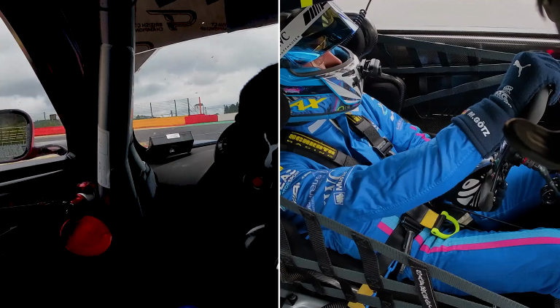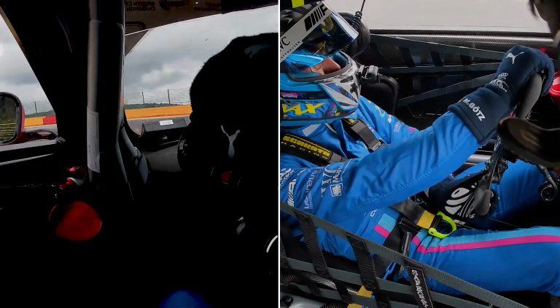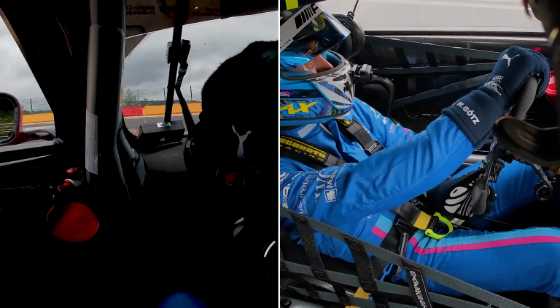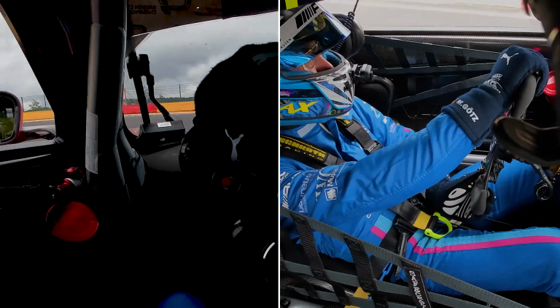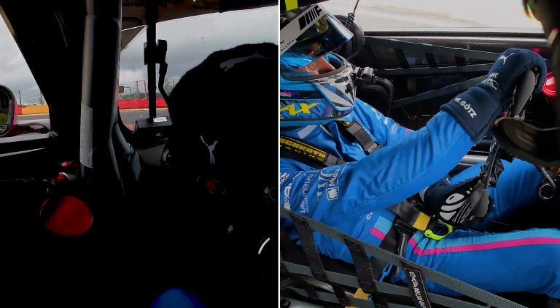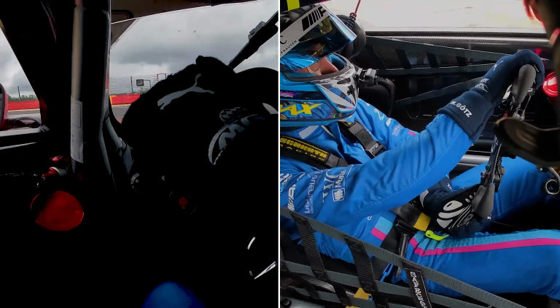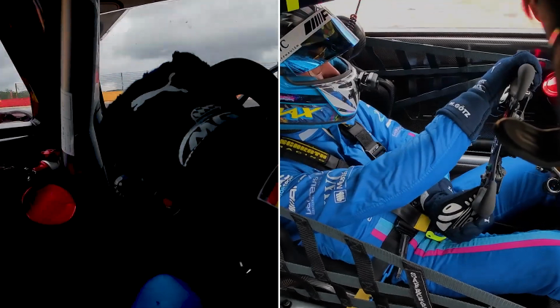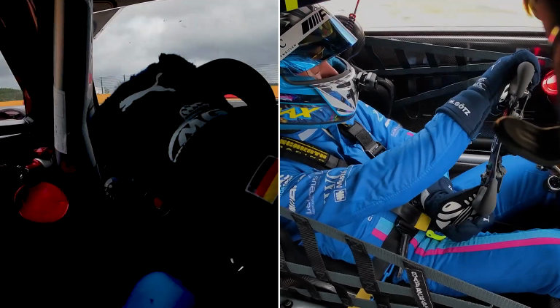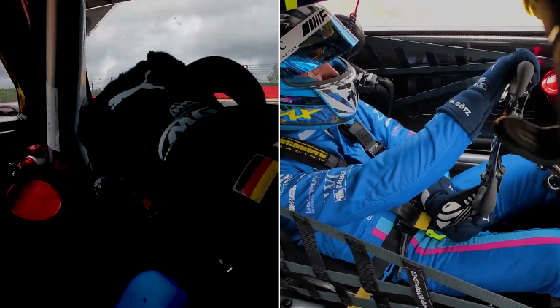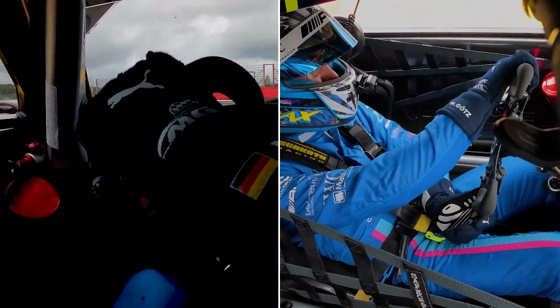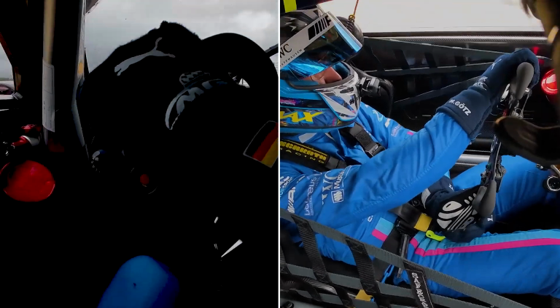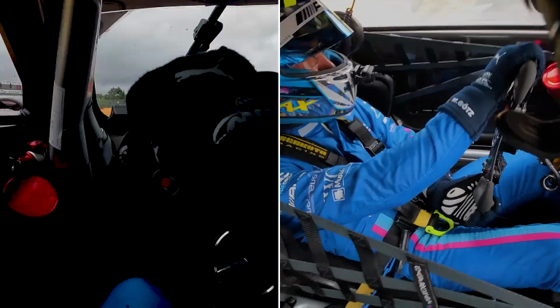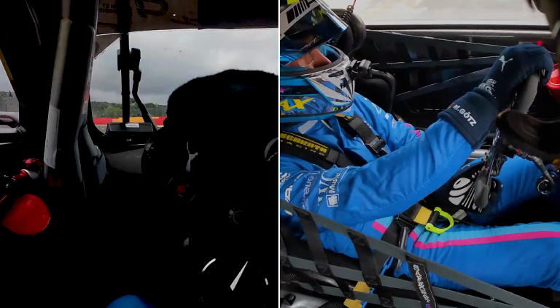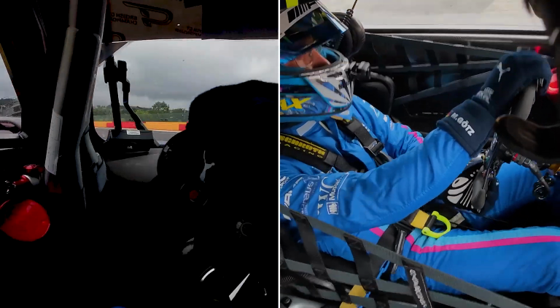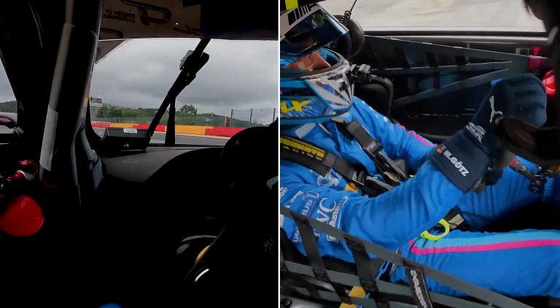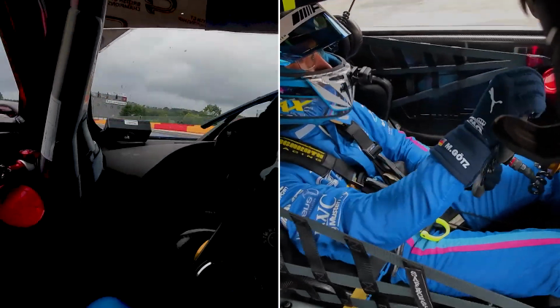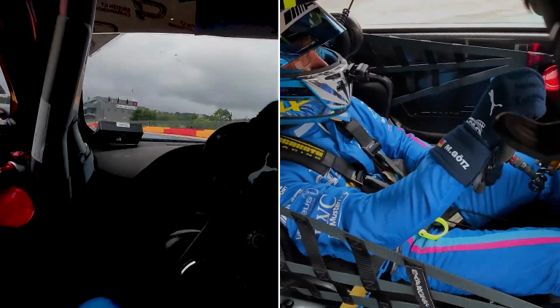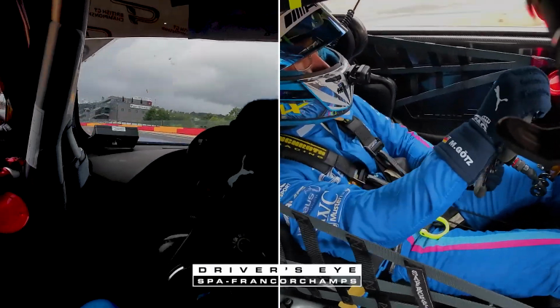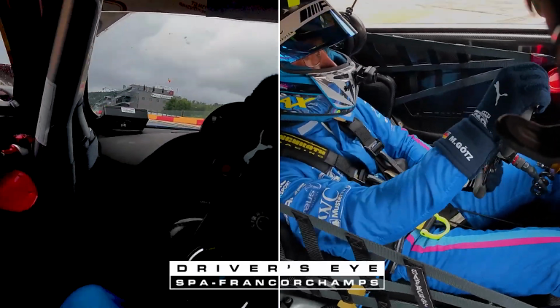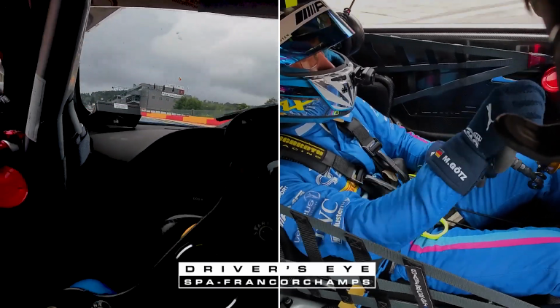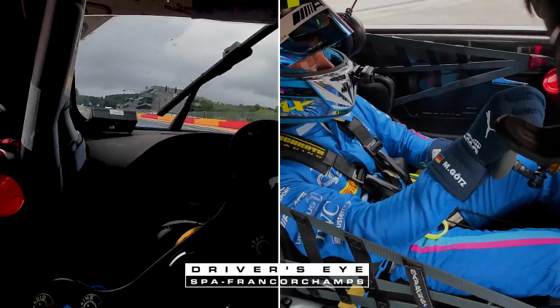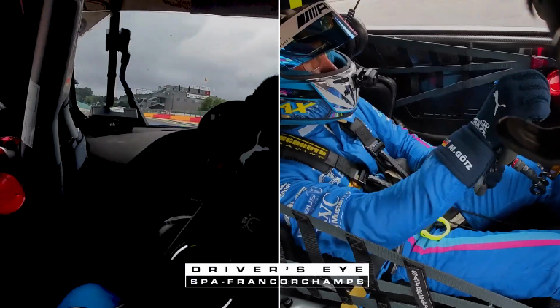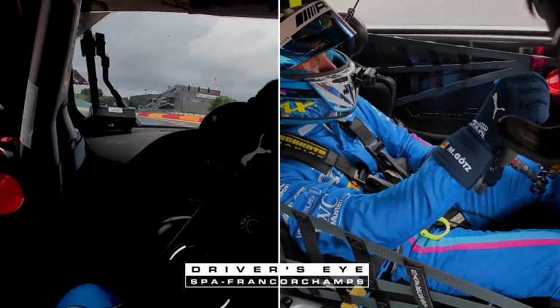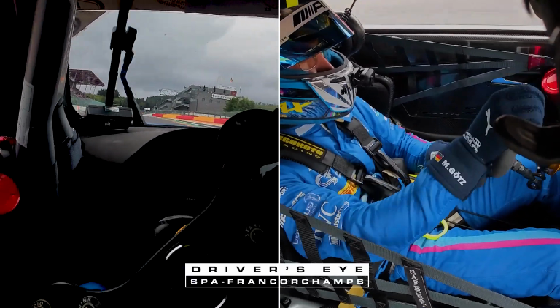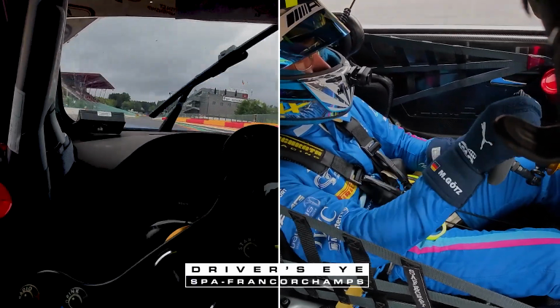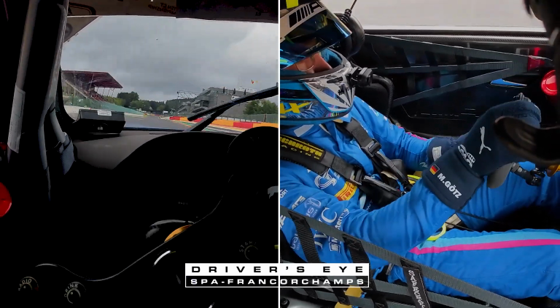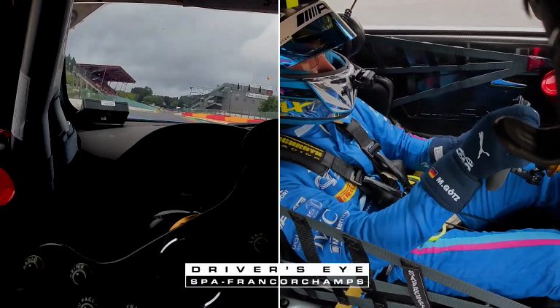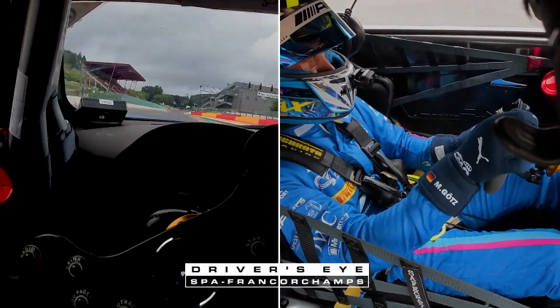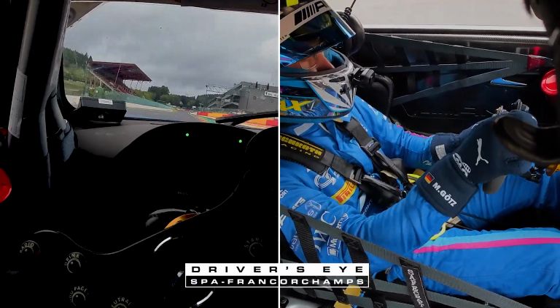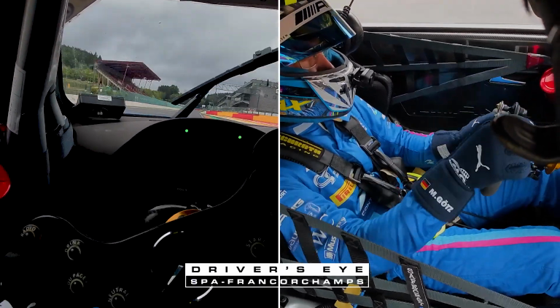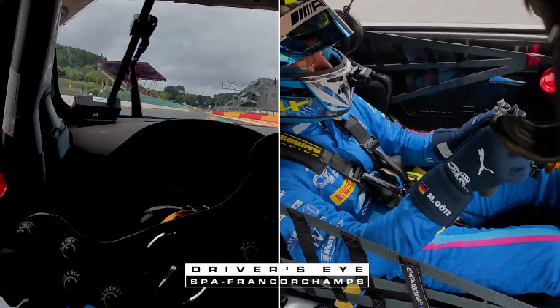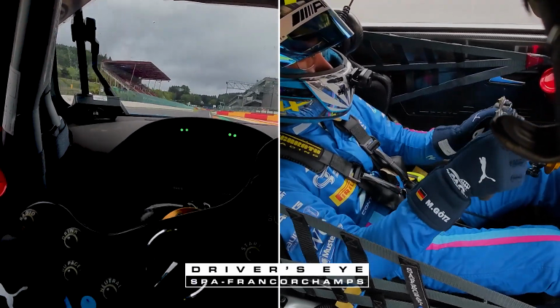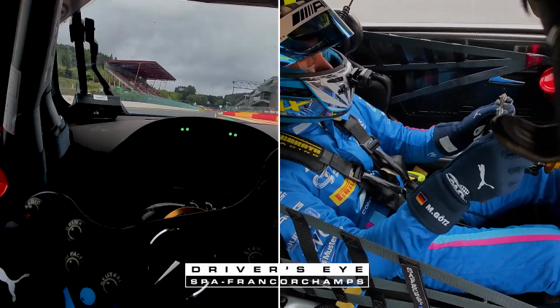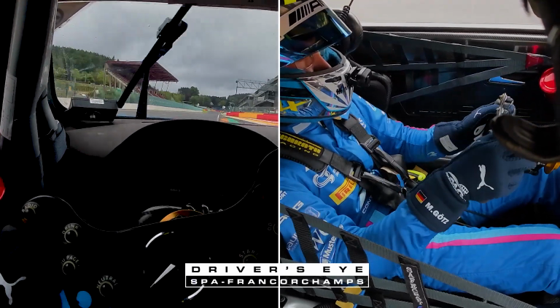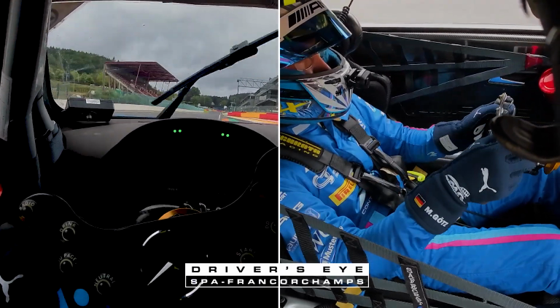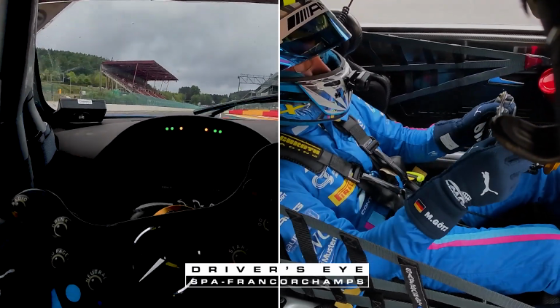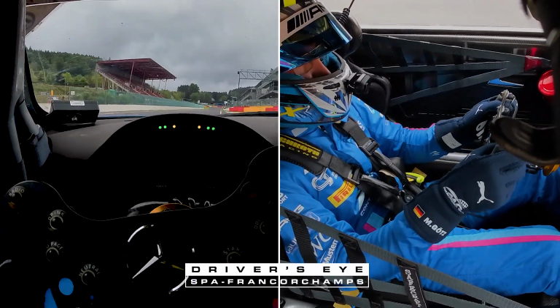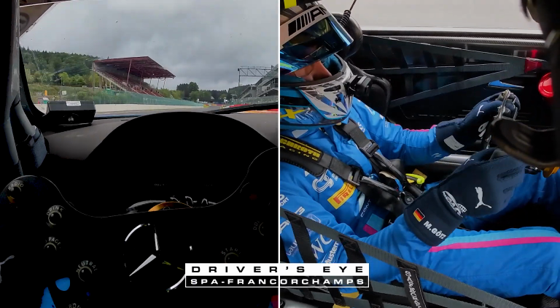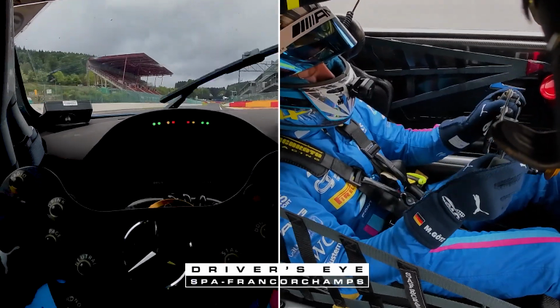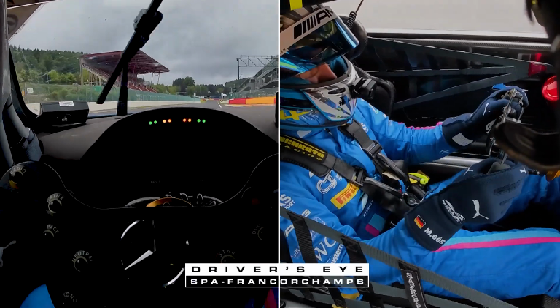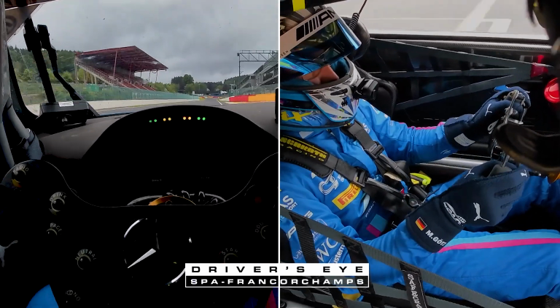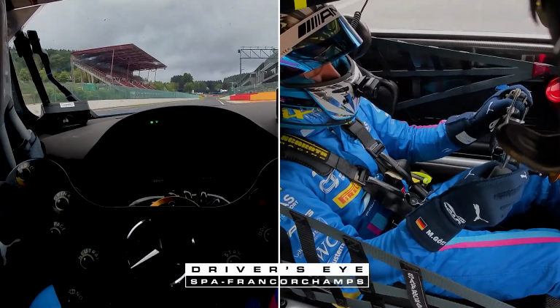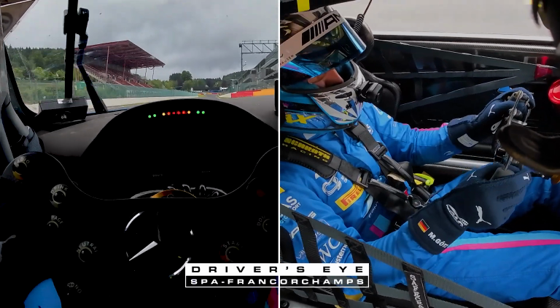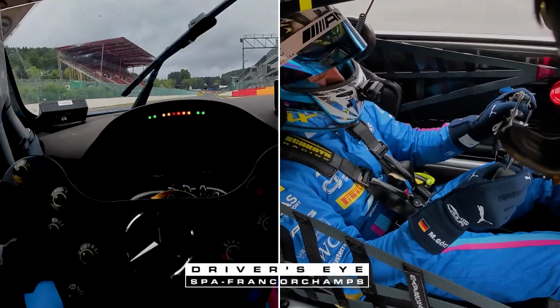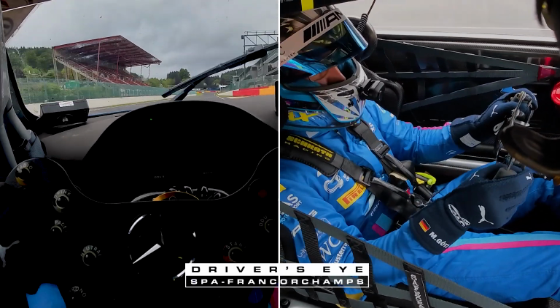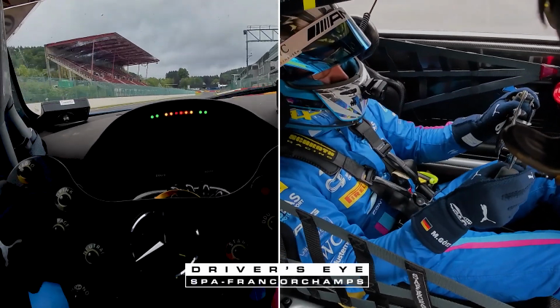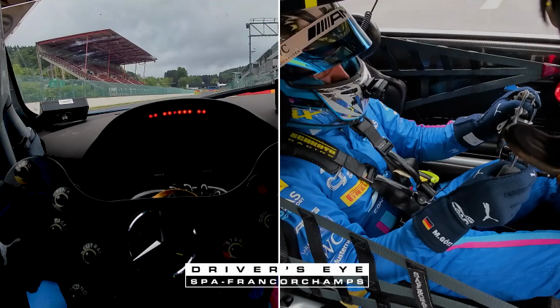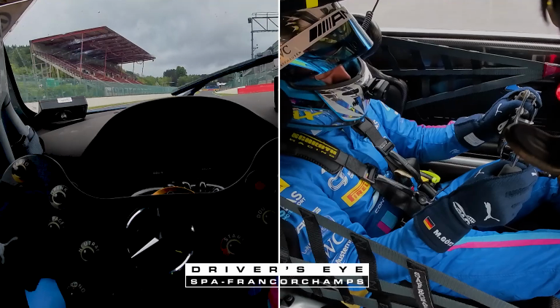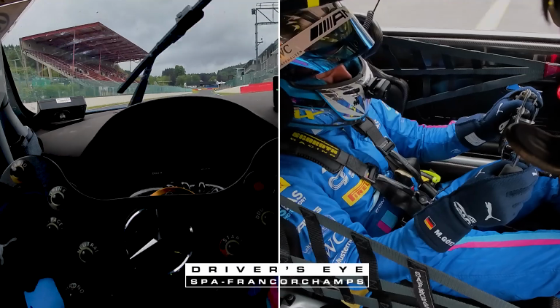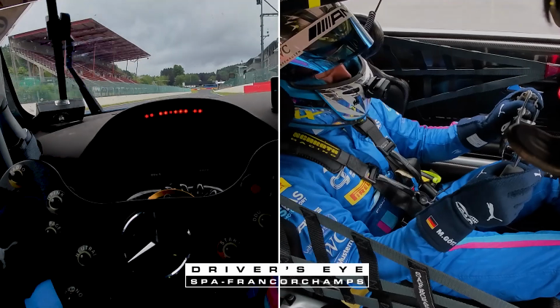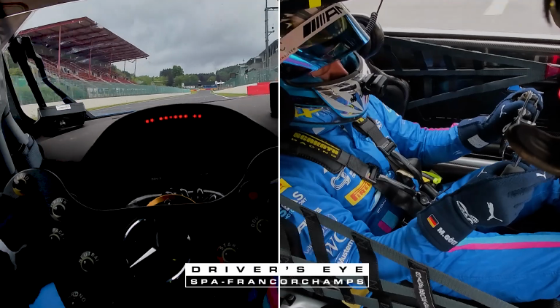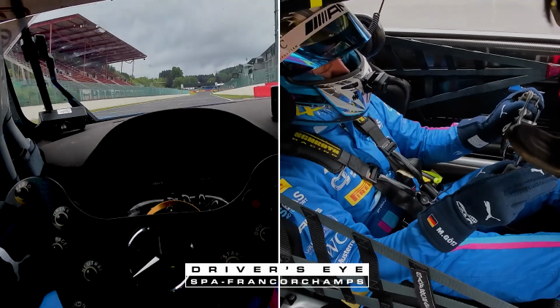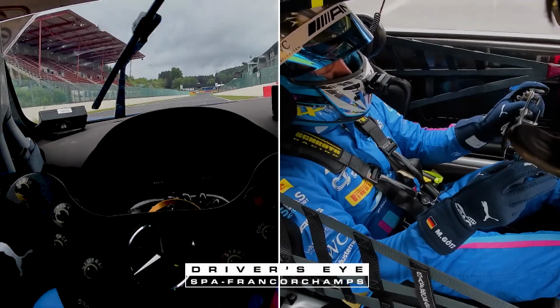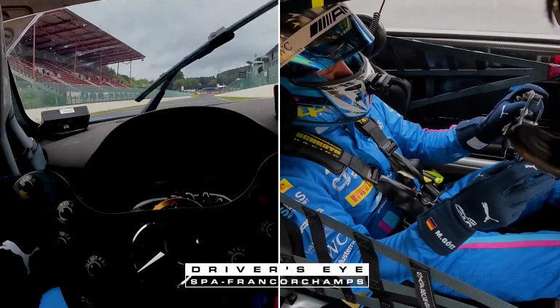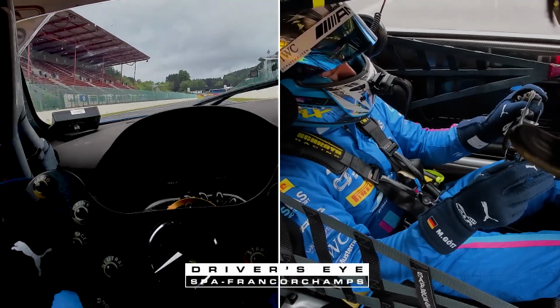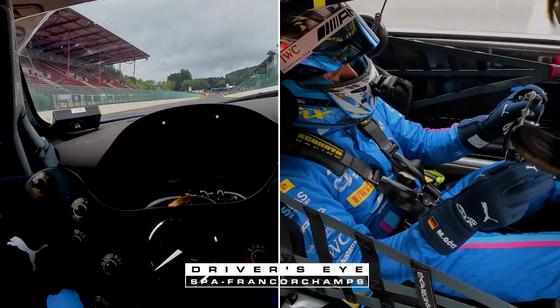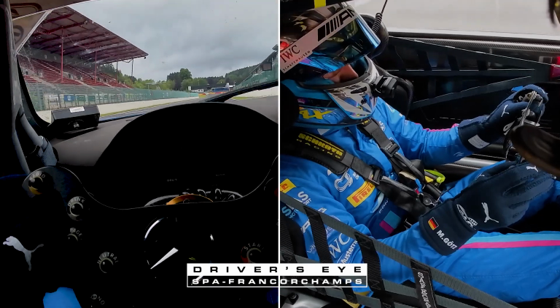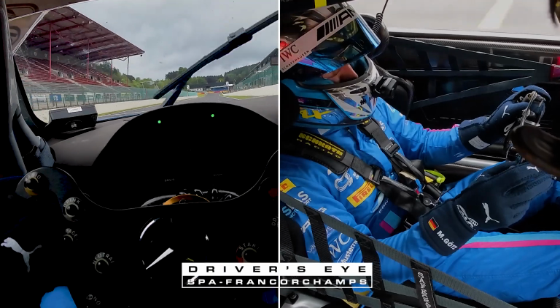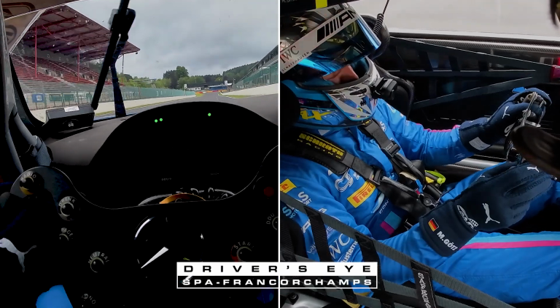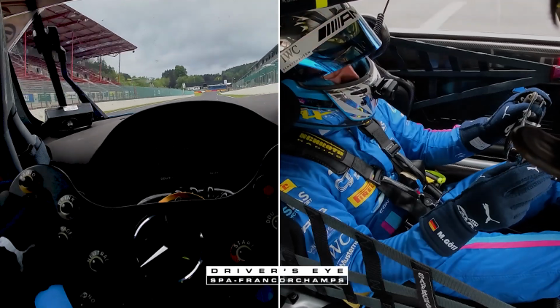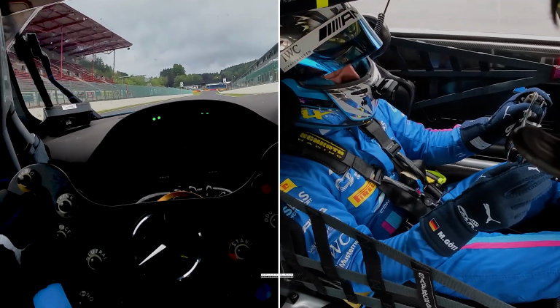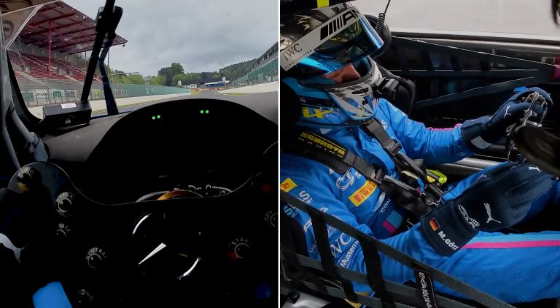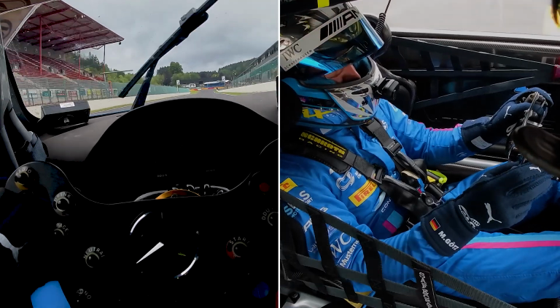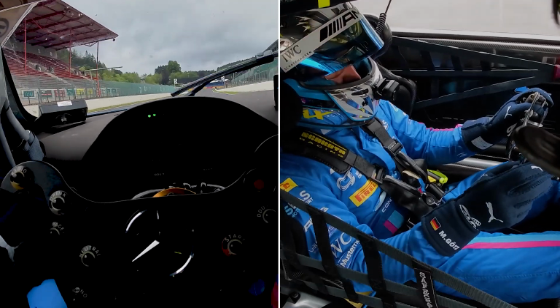Hey guys, my name is Maximilian Götz. I'm driving for 2C's Motorsport number 18 and I take you one lap around Spa with the driver's eye.